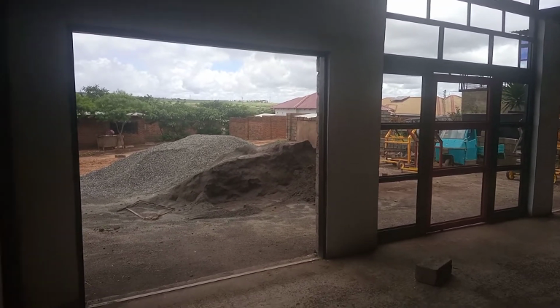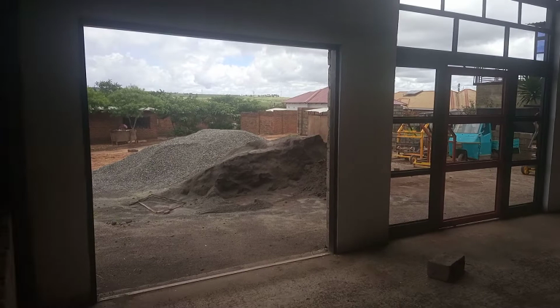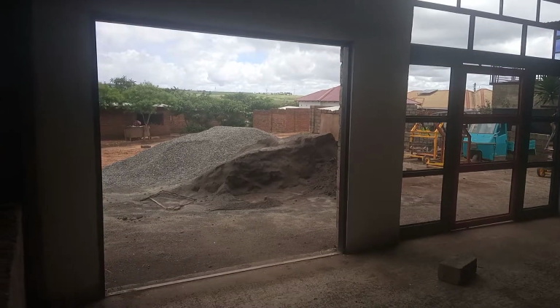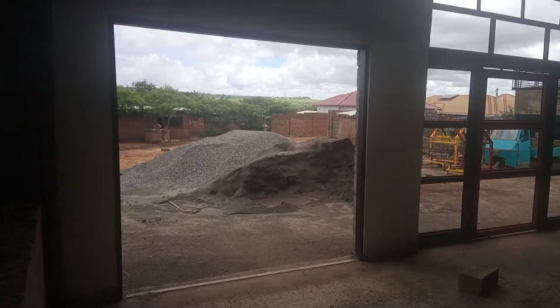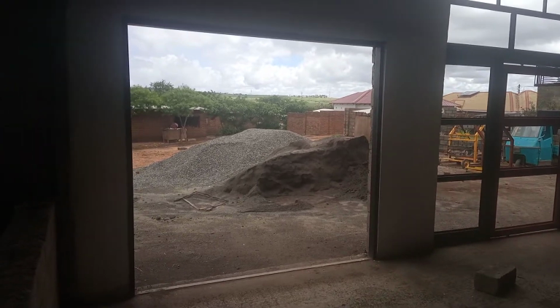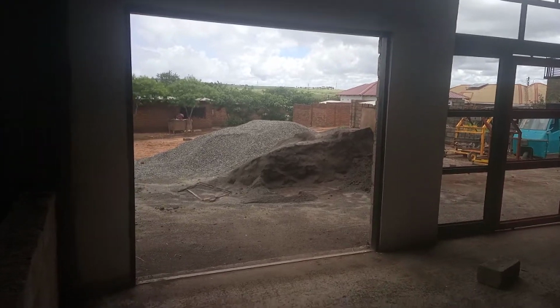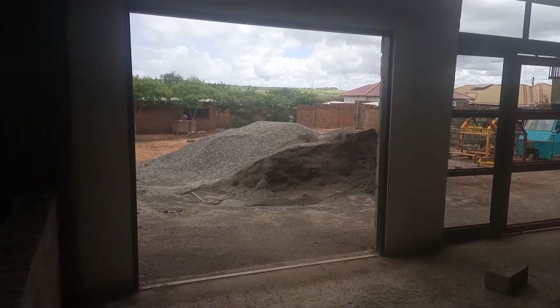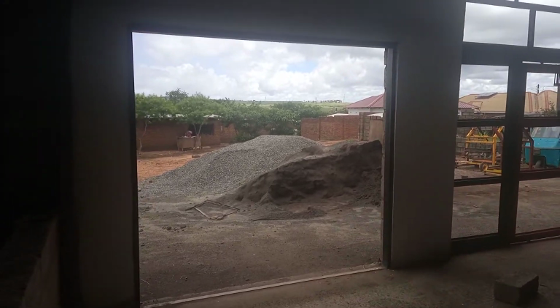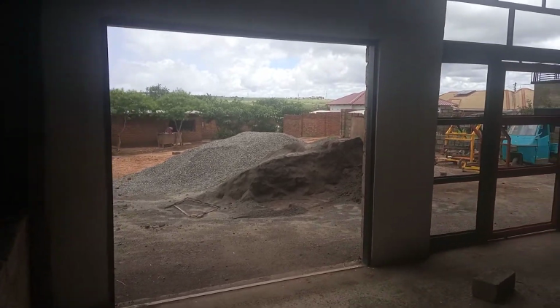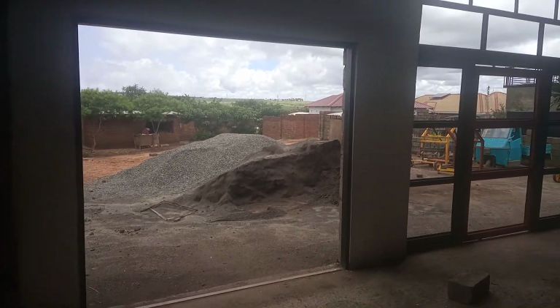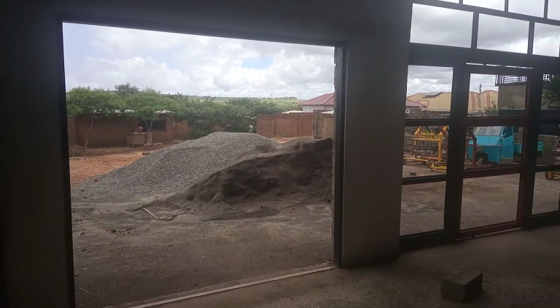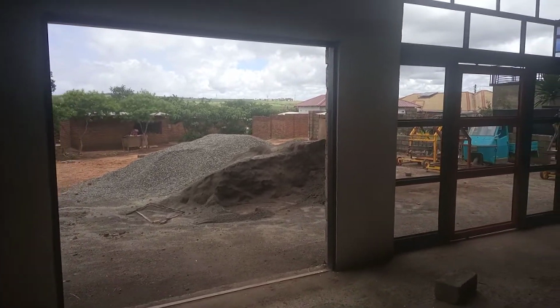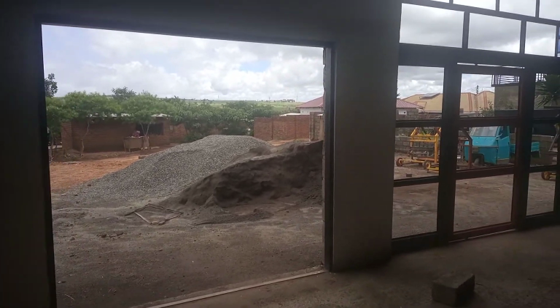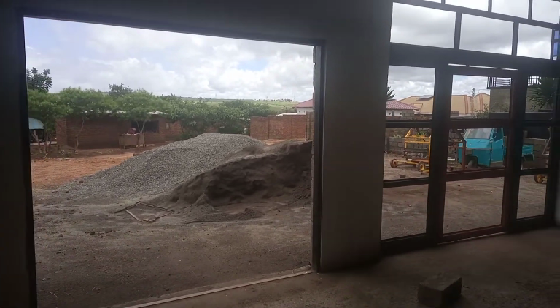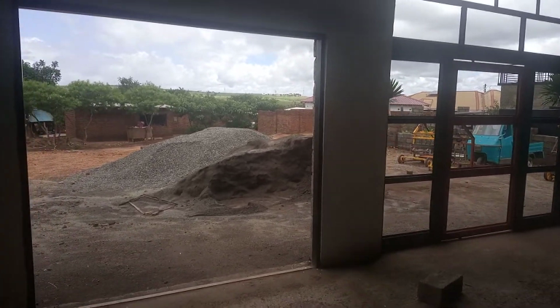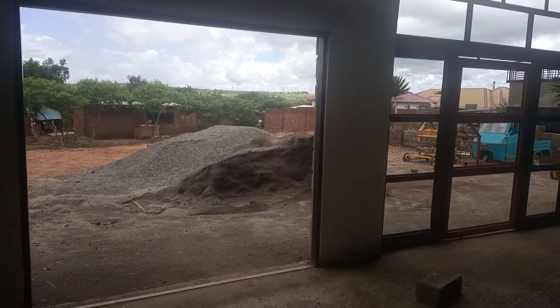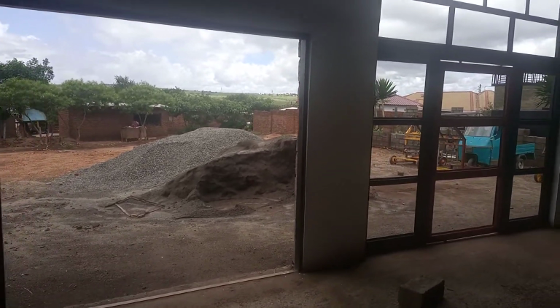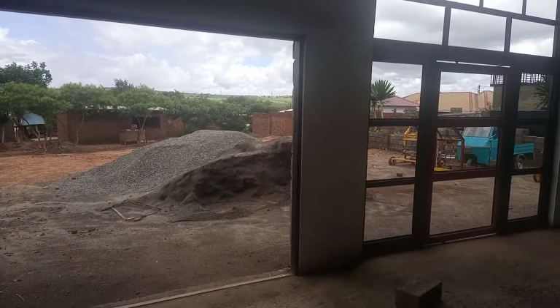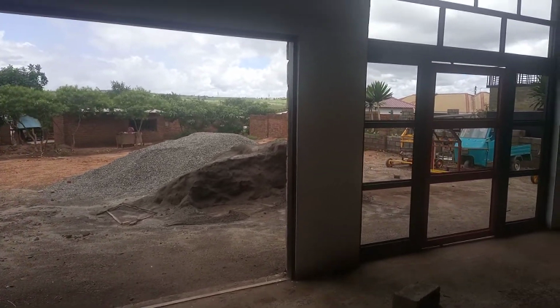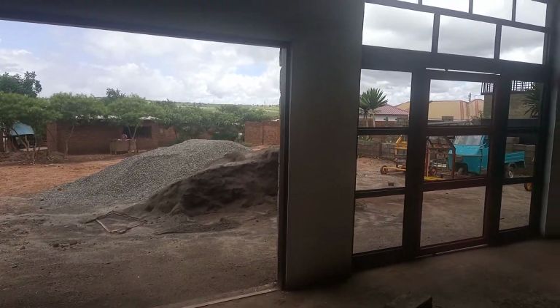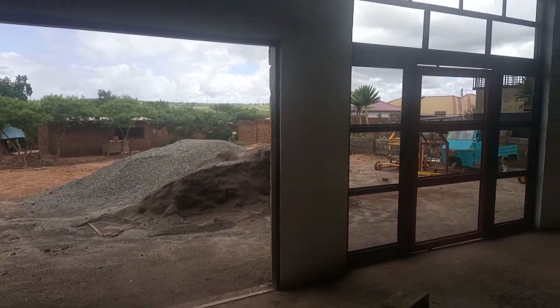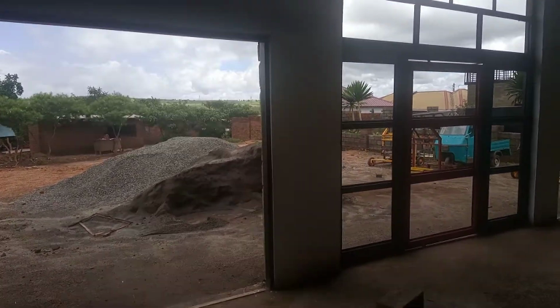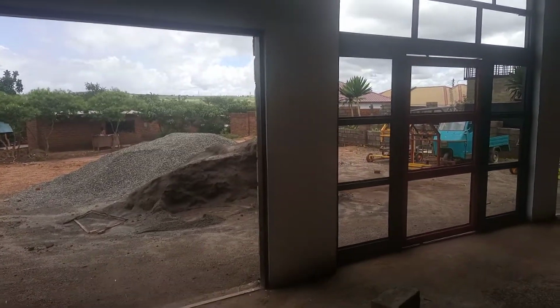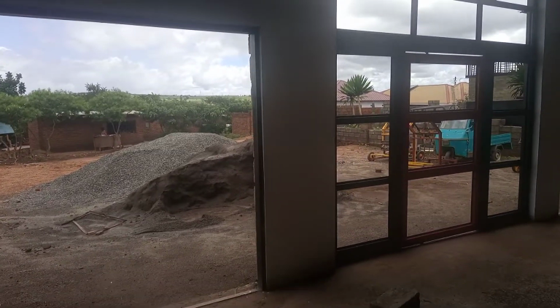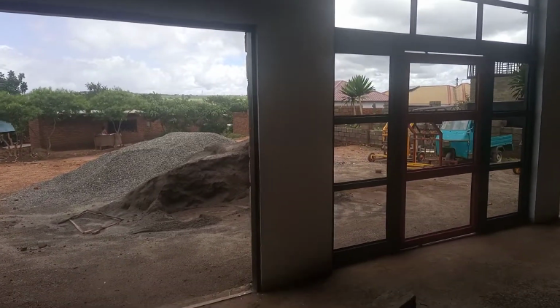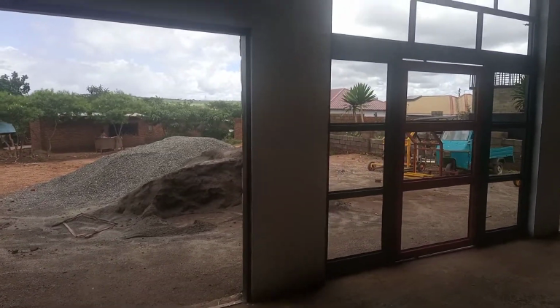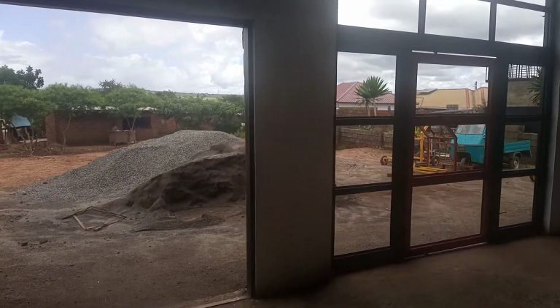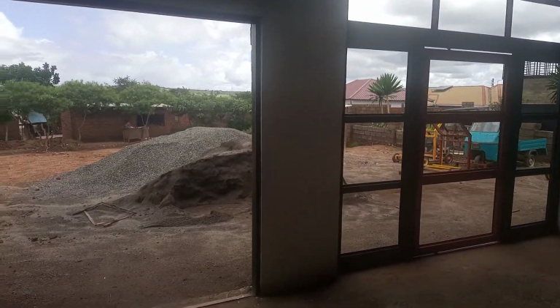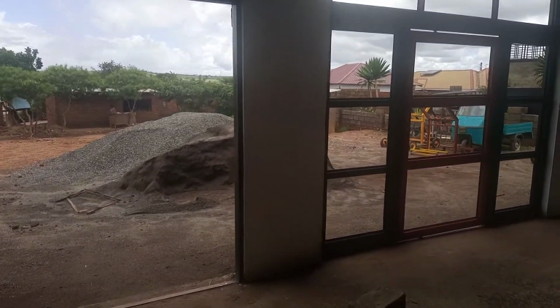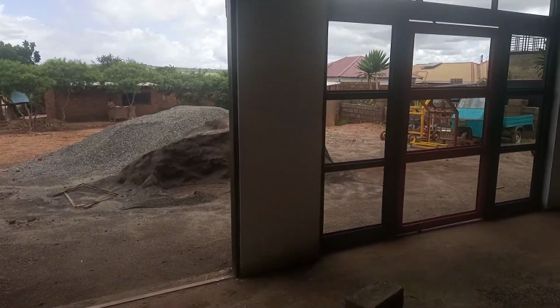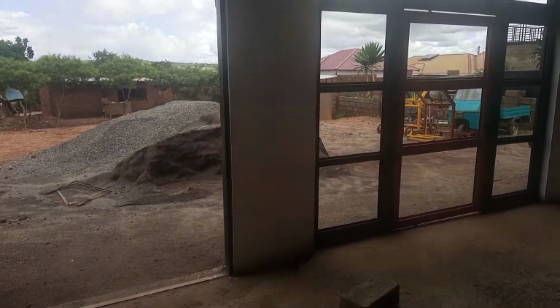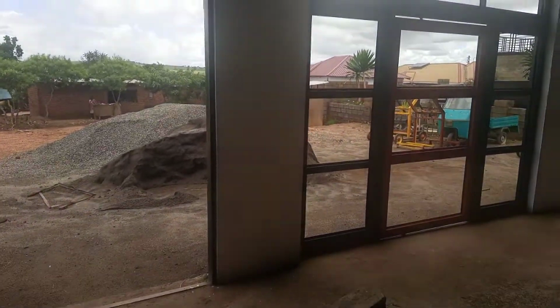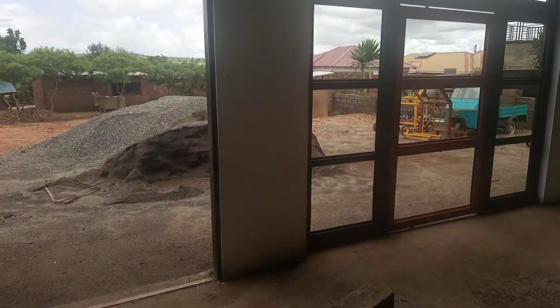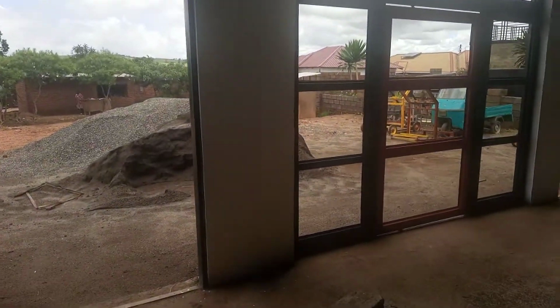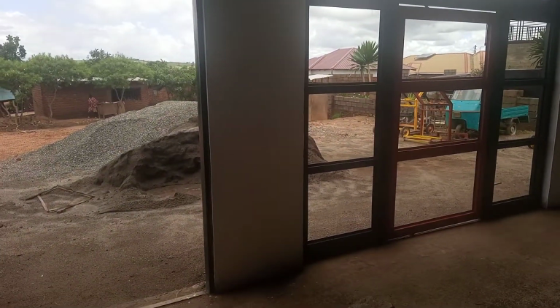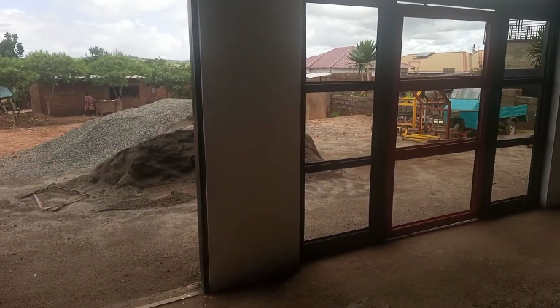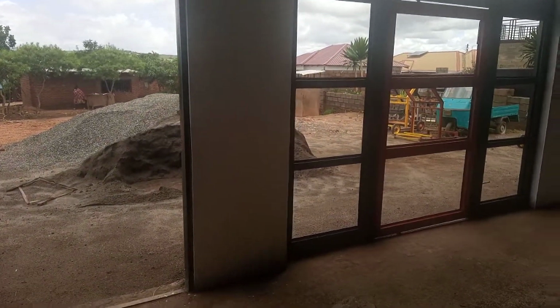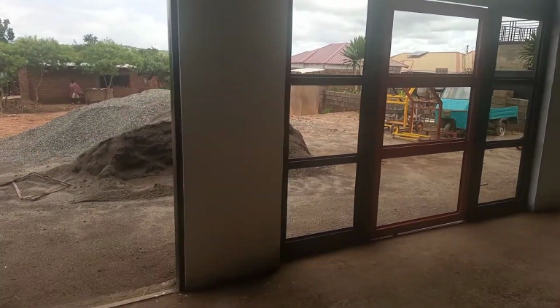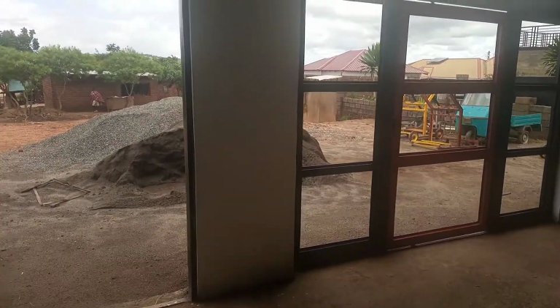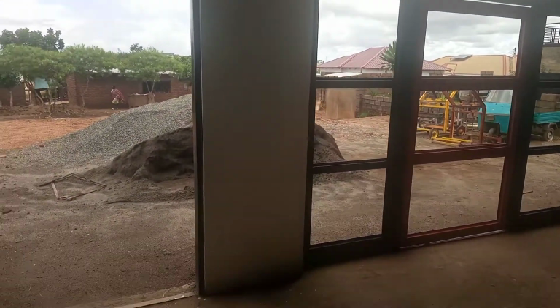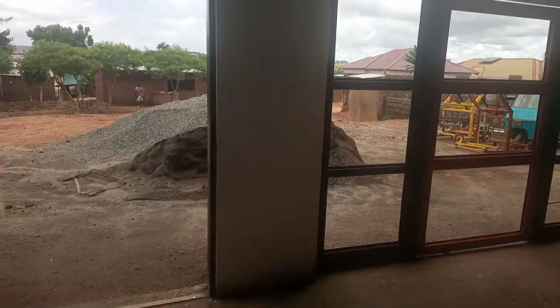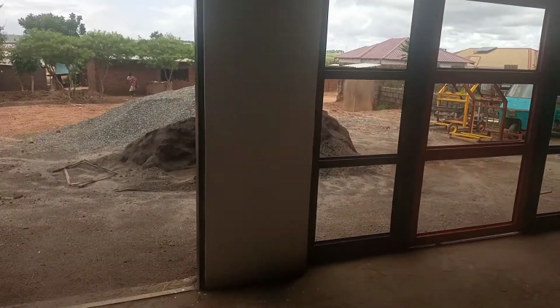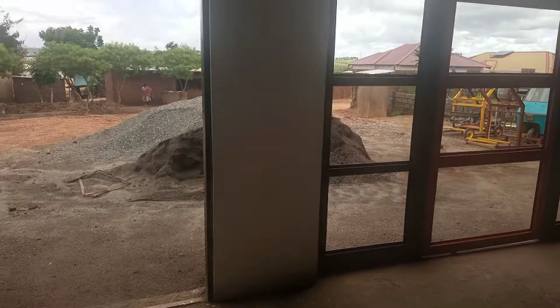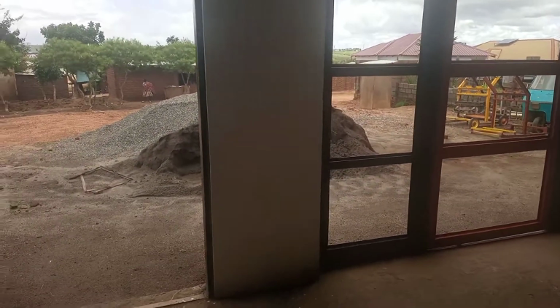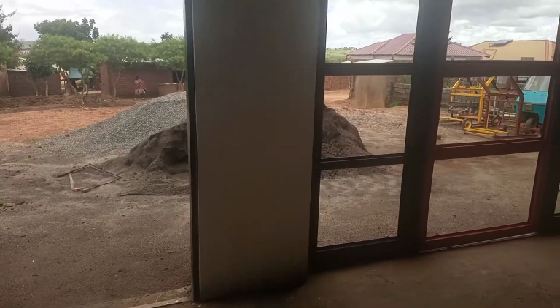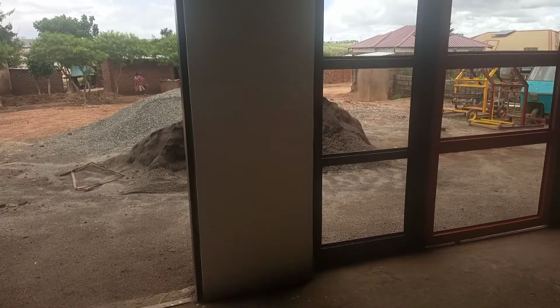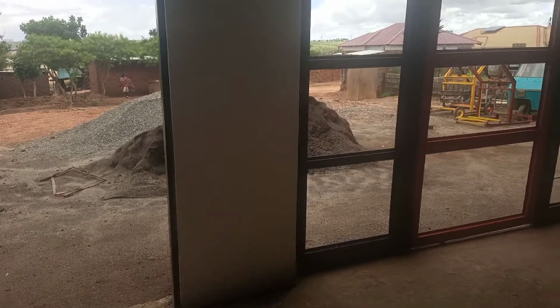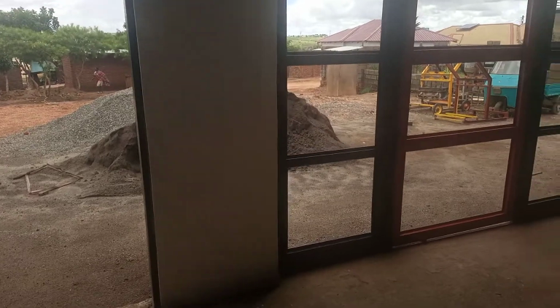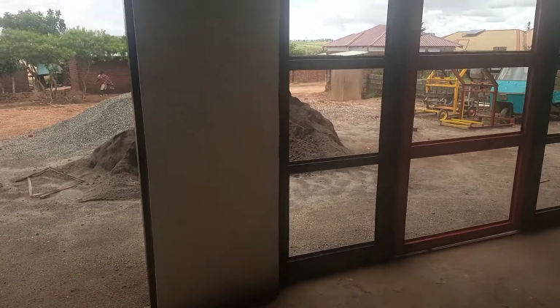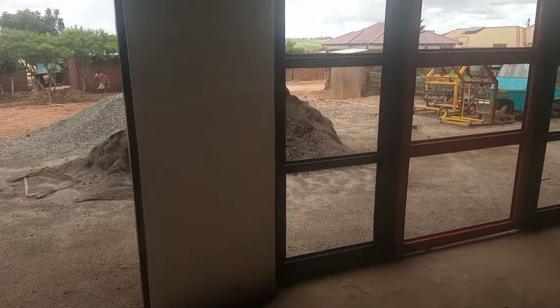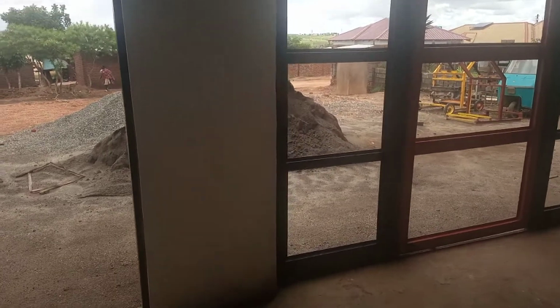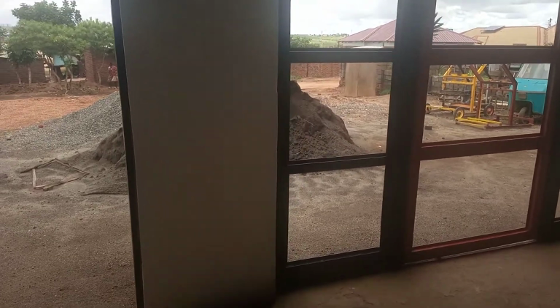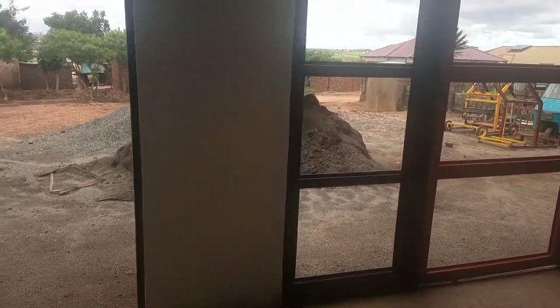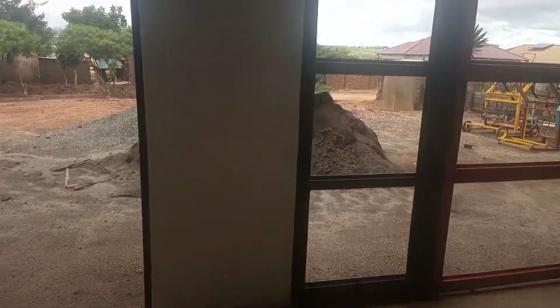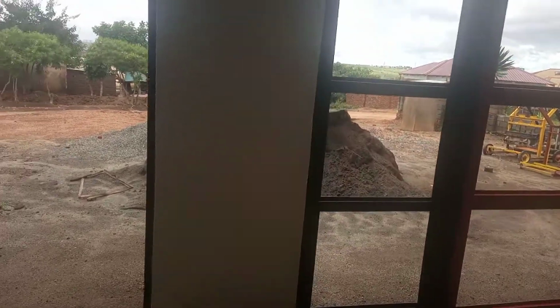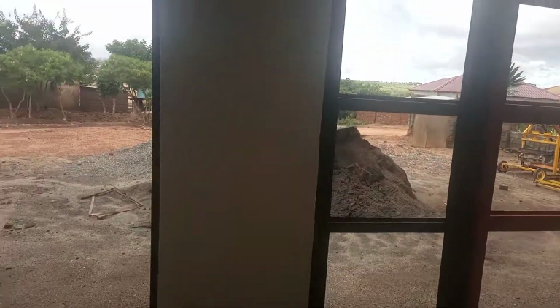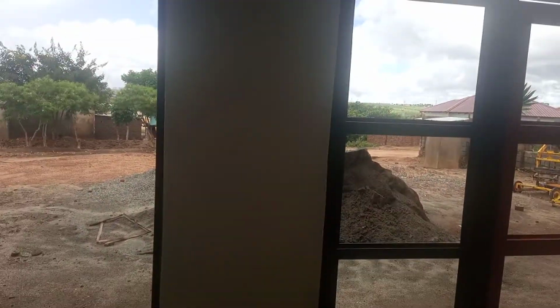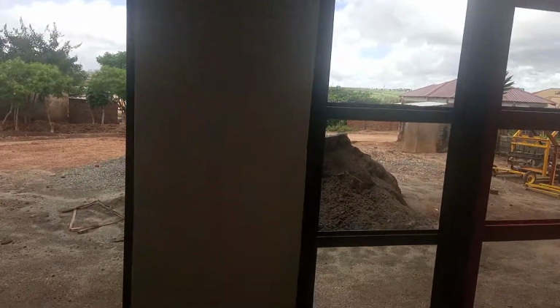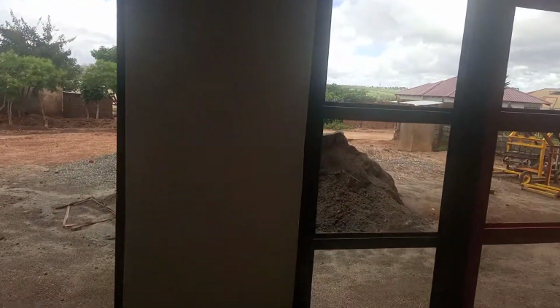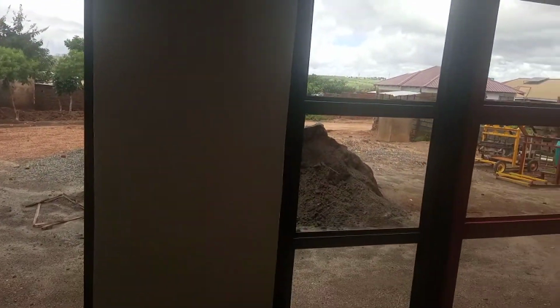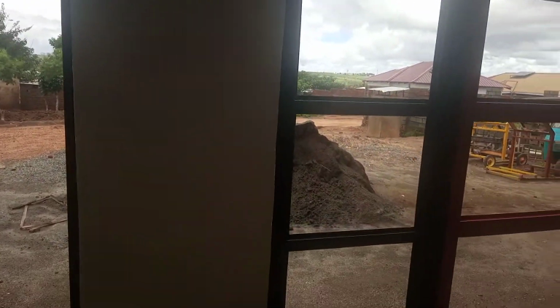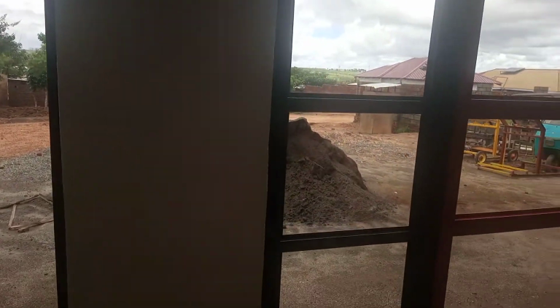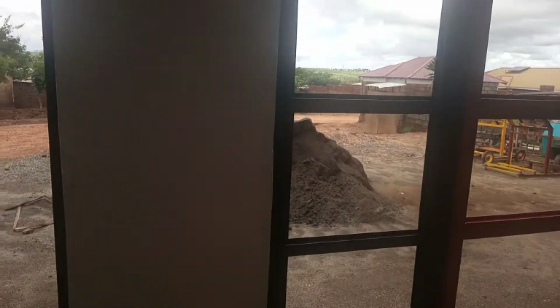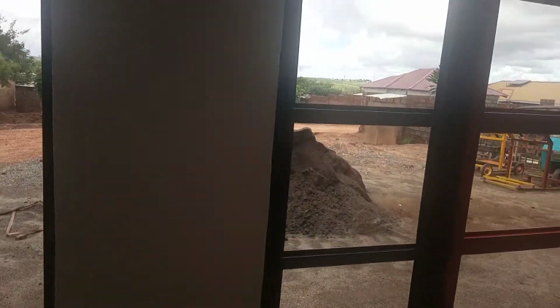It didn't come out bad at all. So today I want to put the actual paint on the wall.